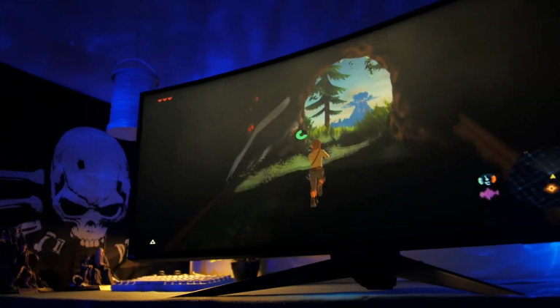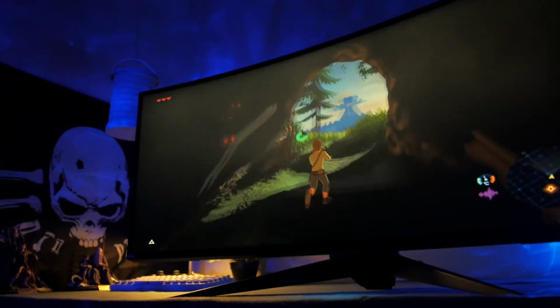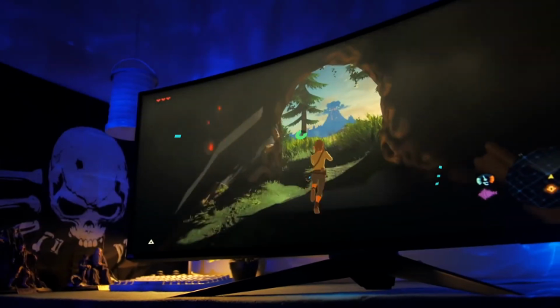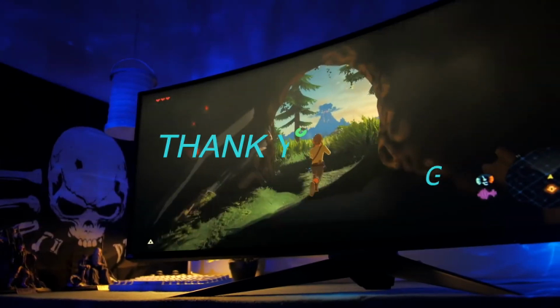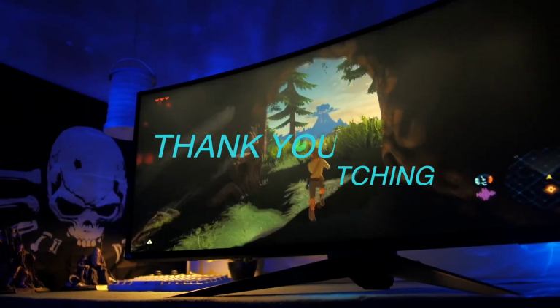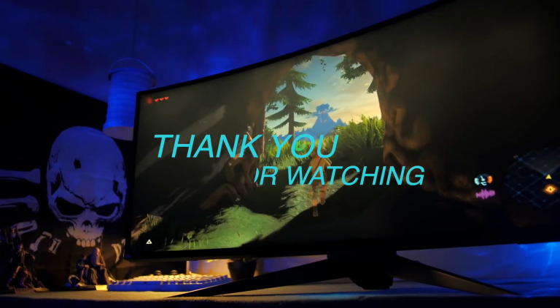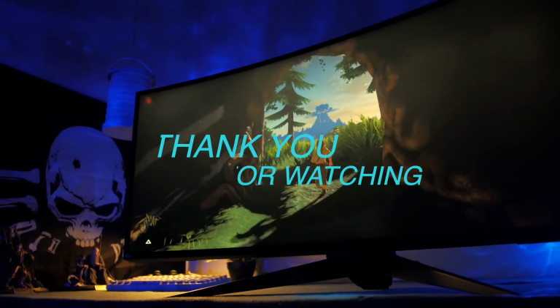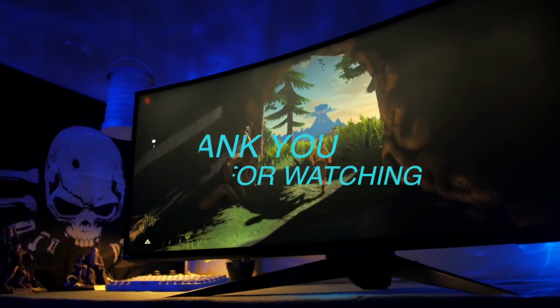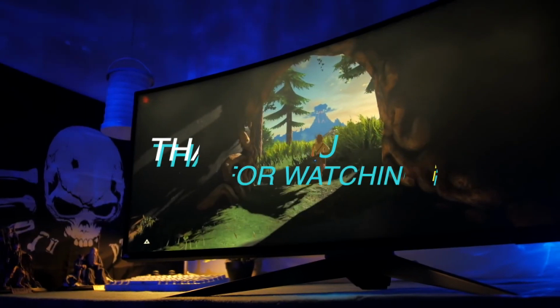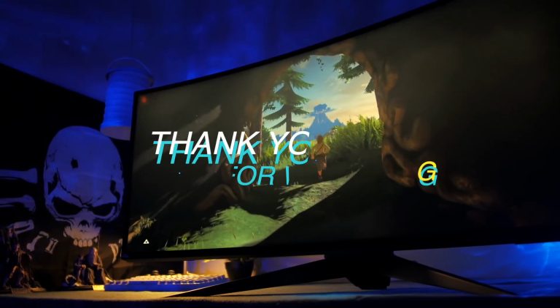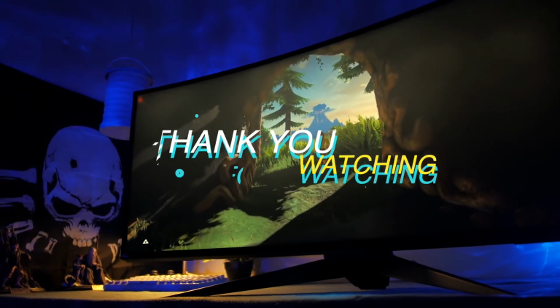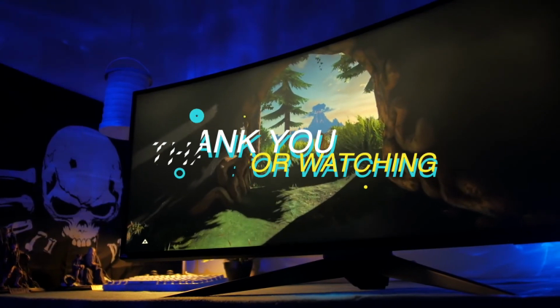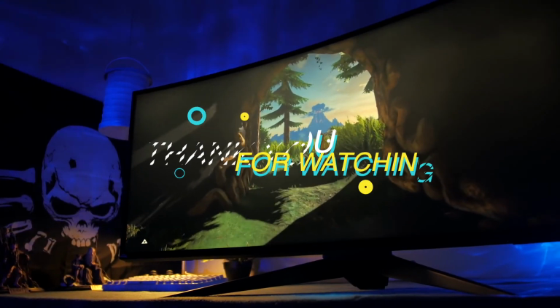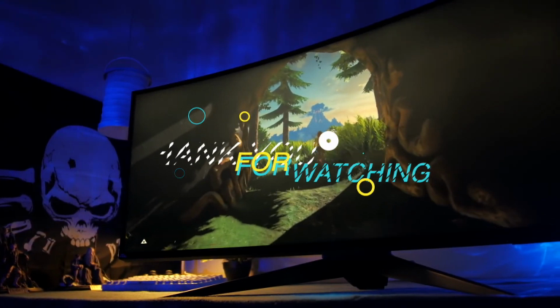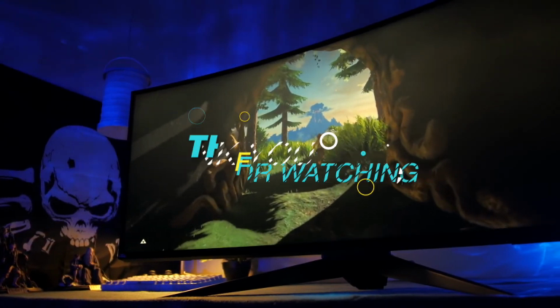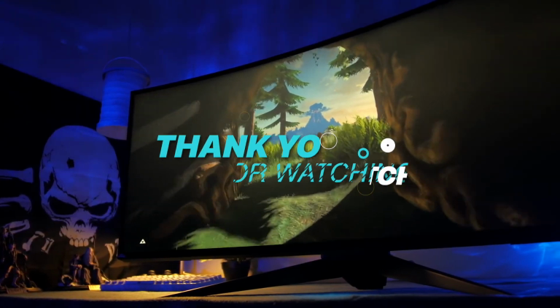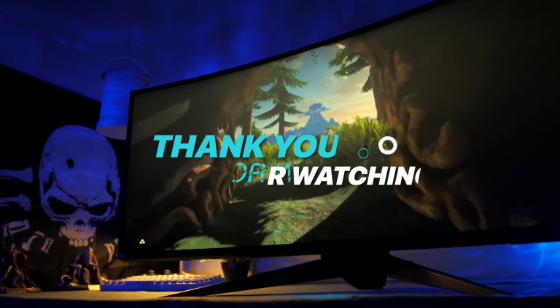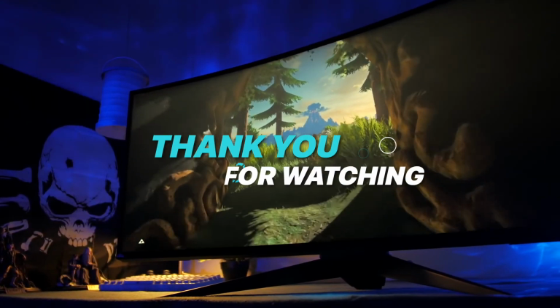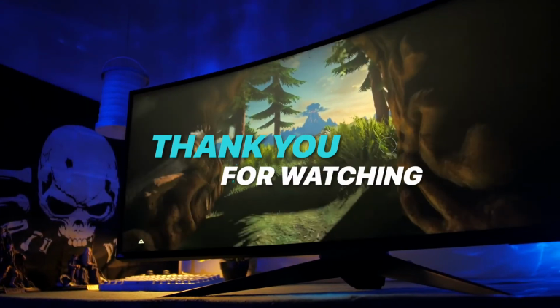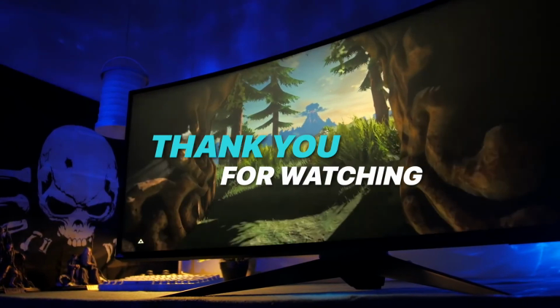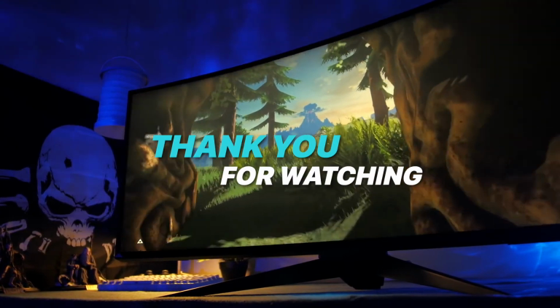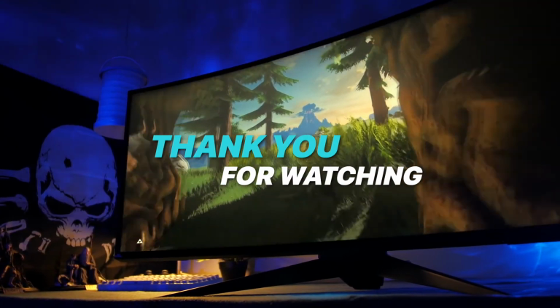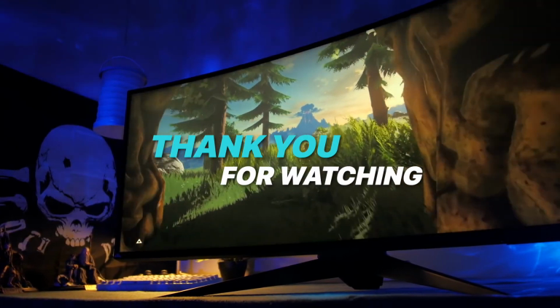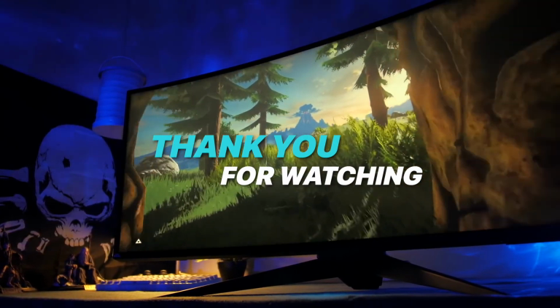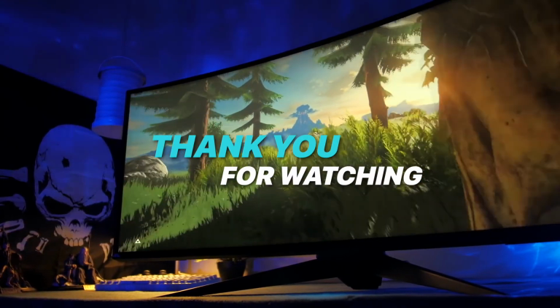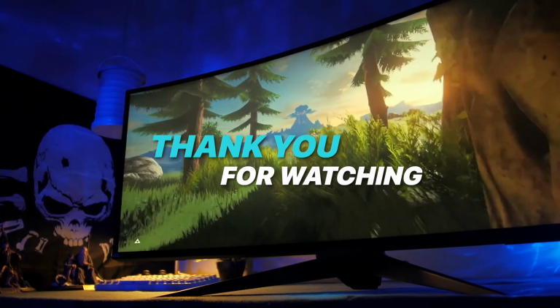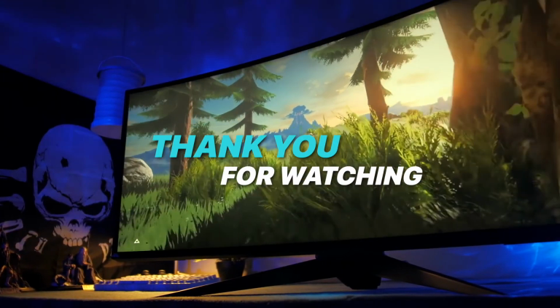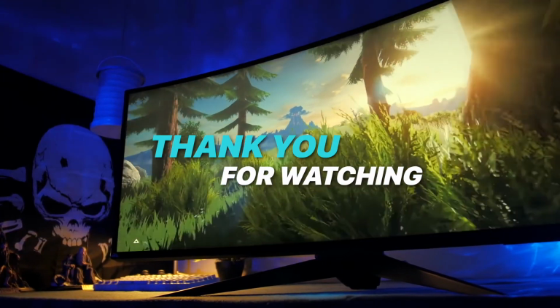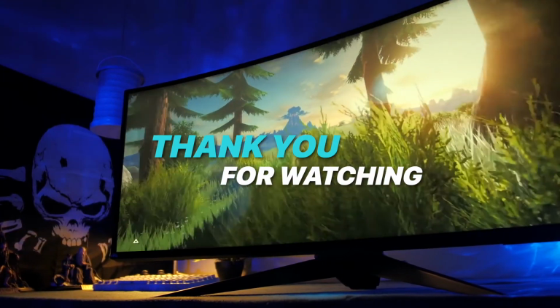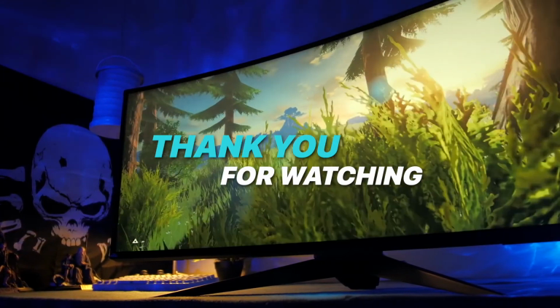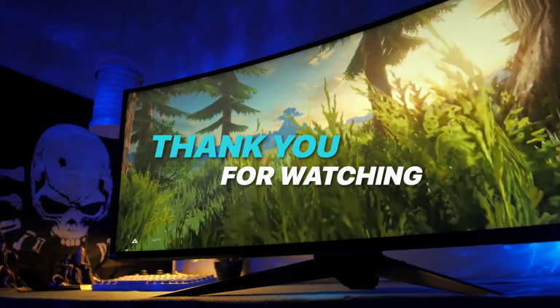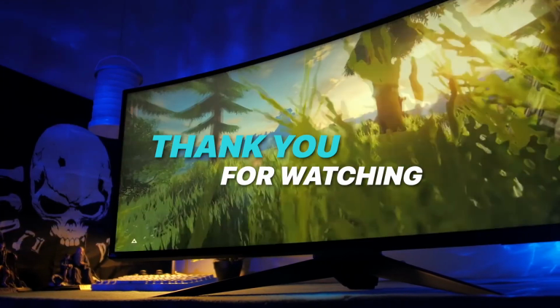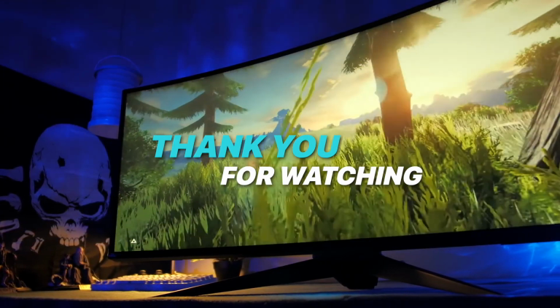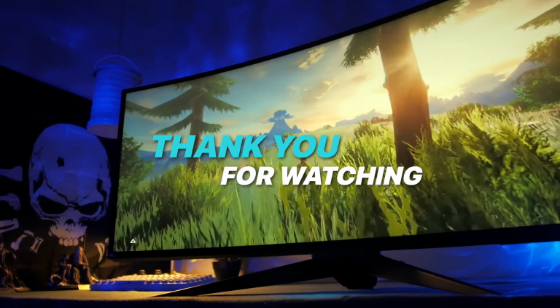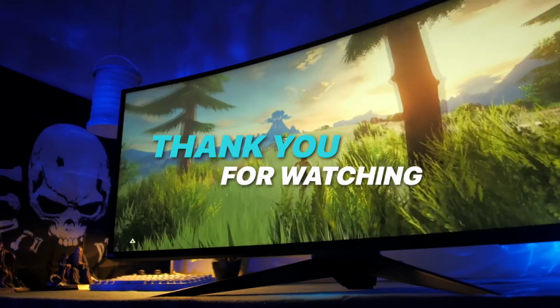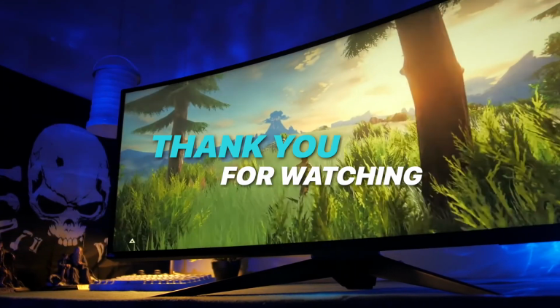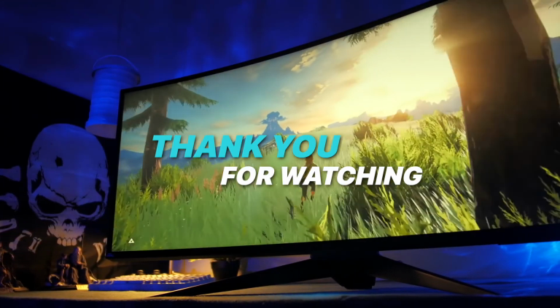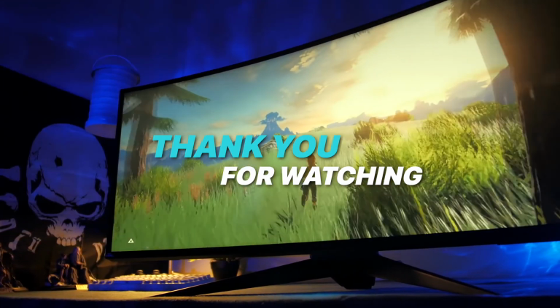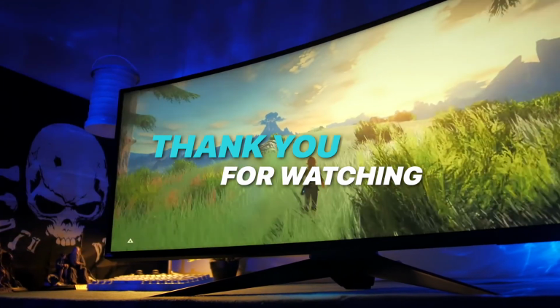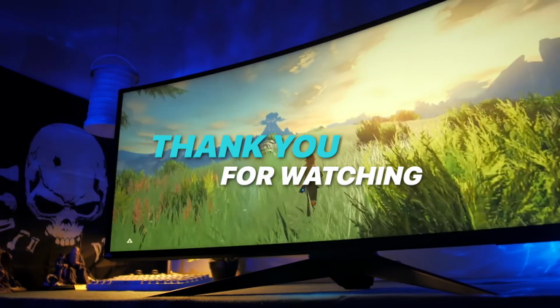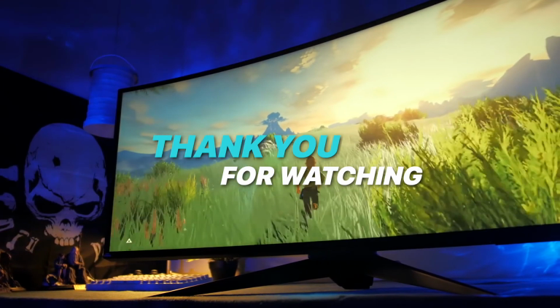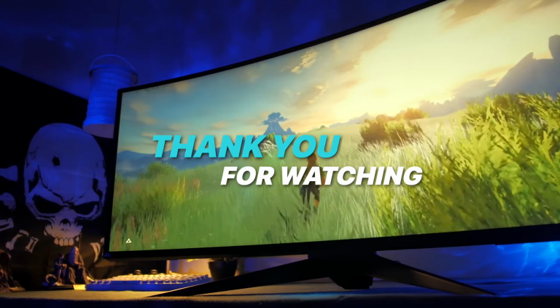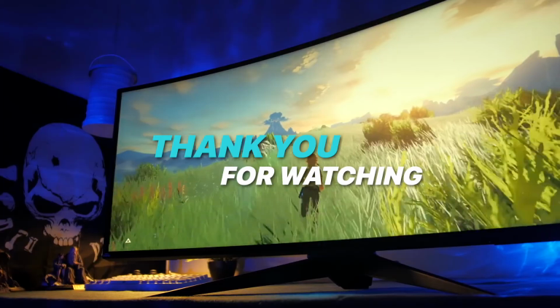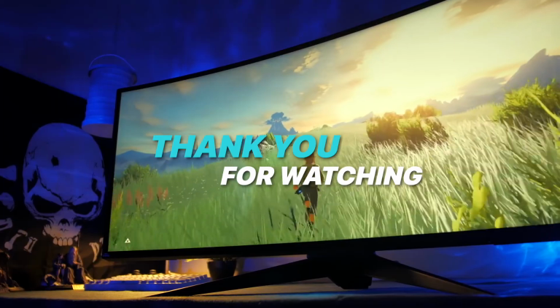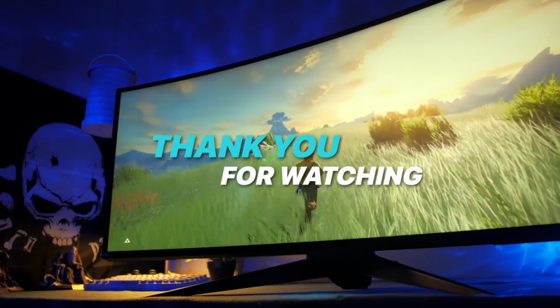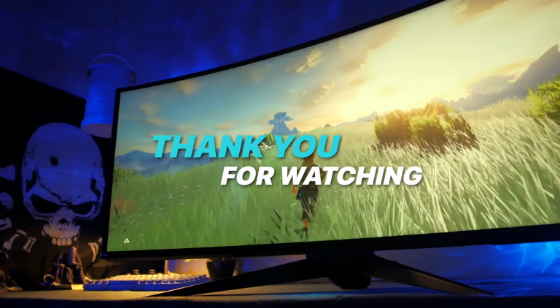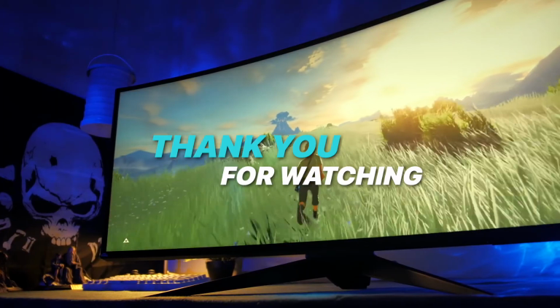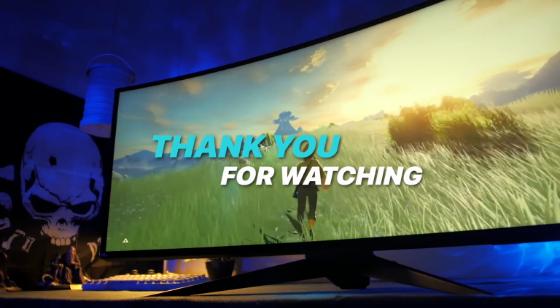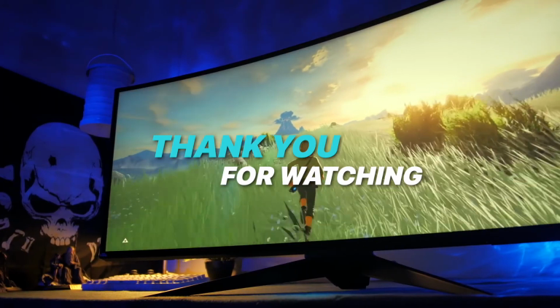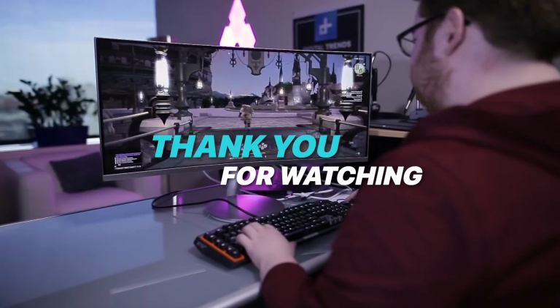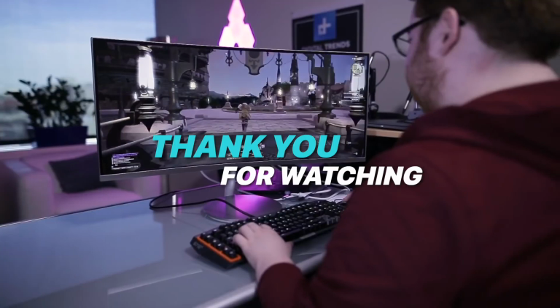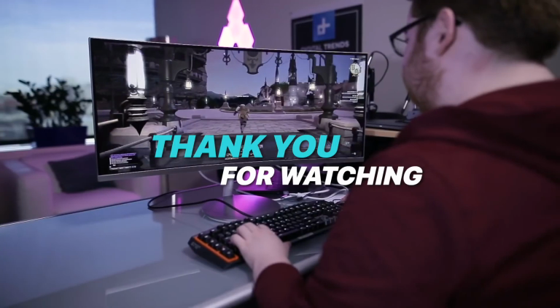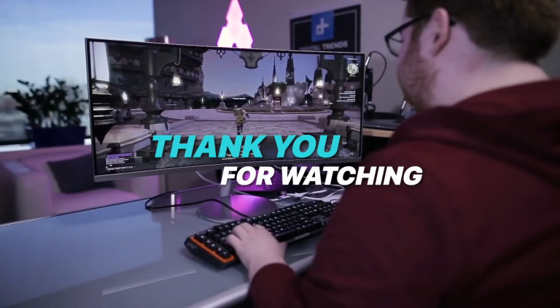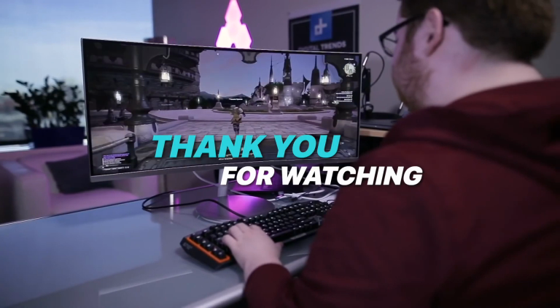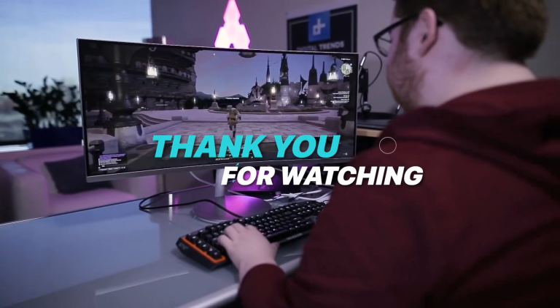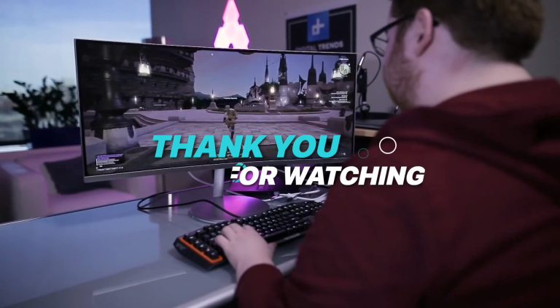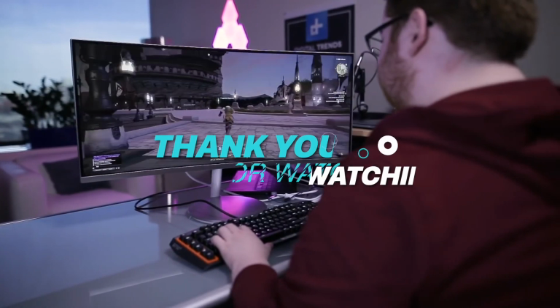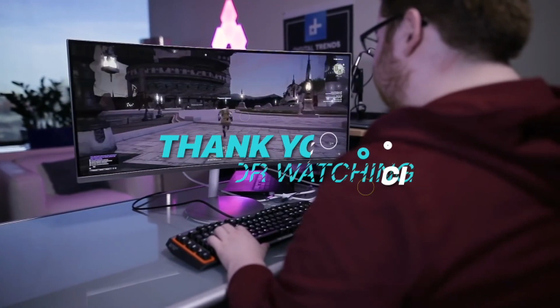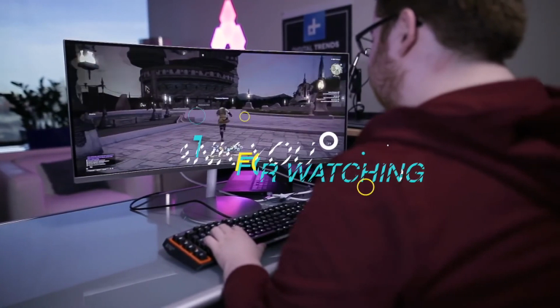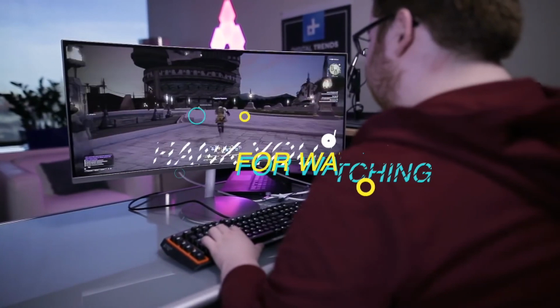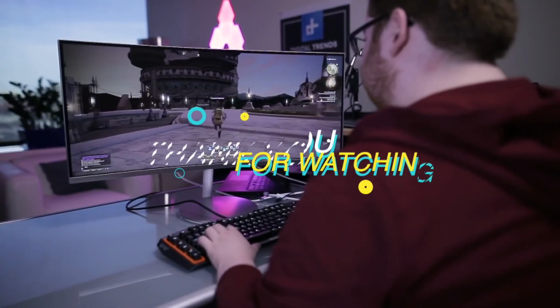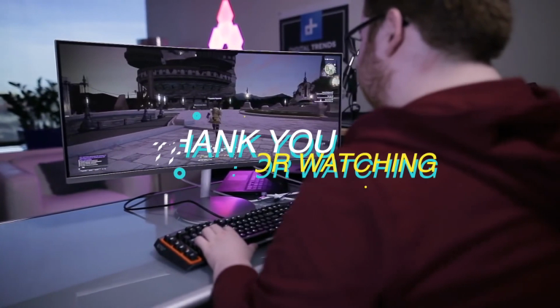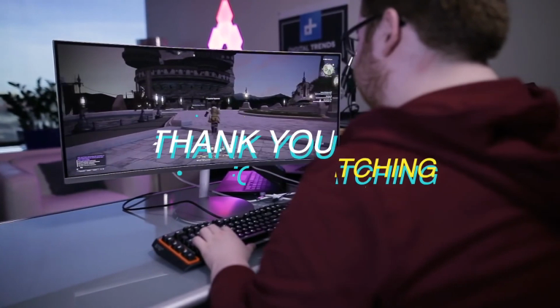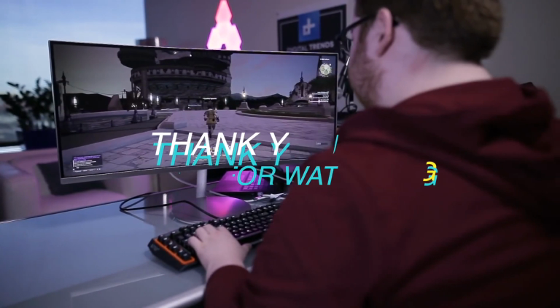Thank you for watching. If you liked the video and want to hear more from us, please subscribe to our channel and hit the bell icon to get notified of our new videos.